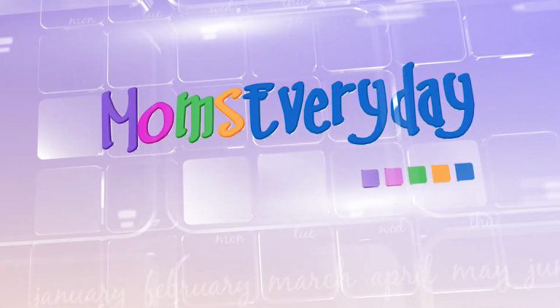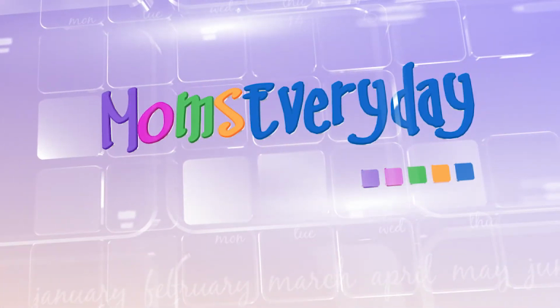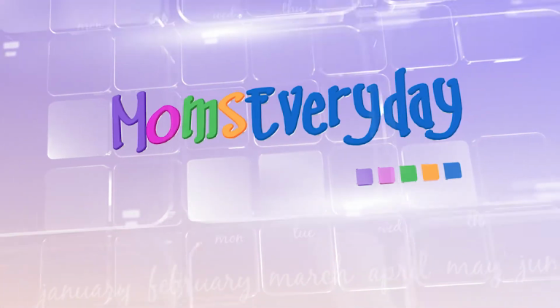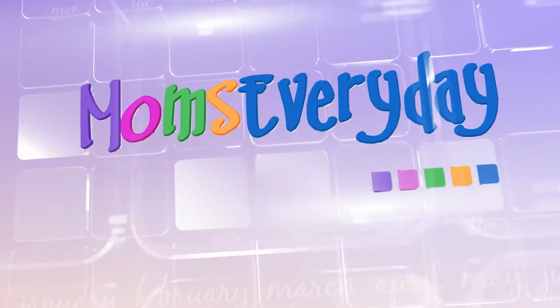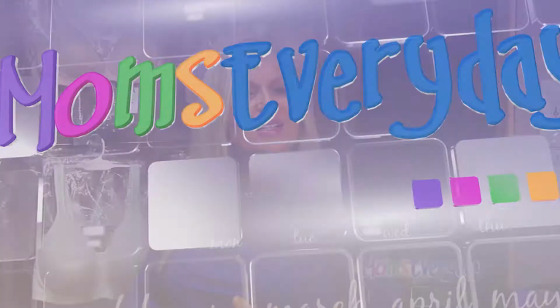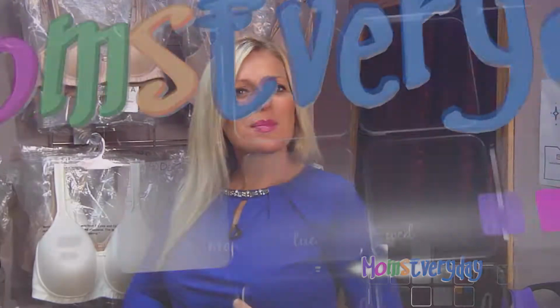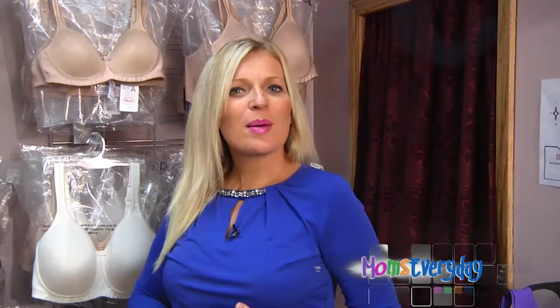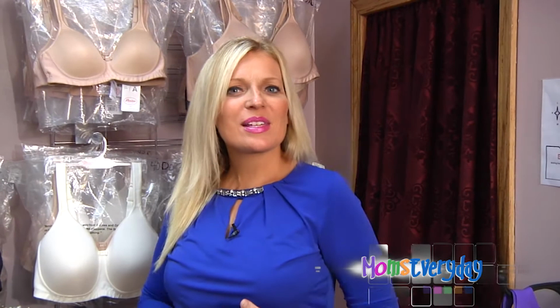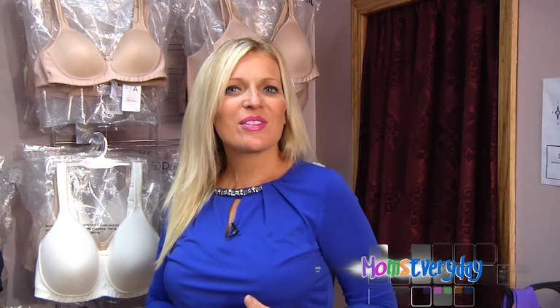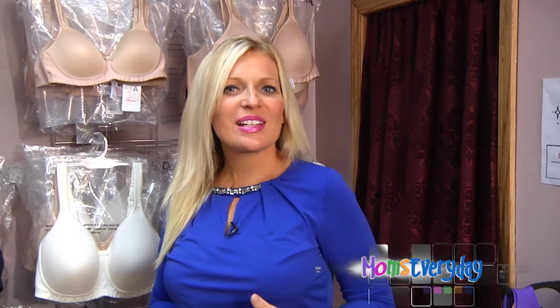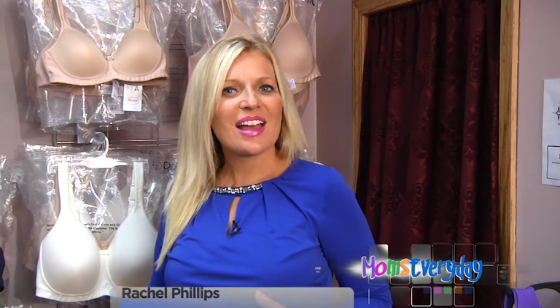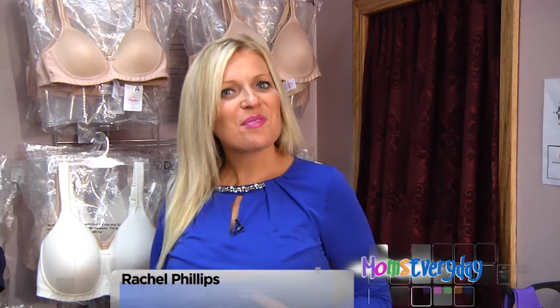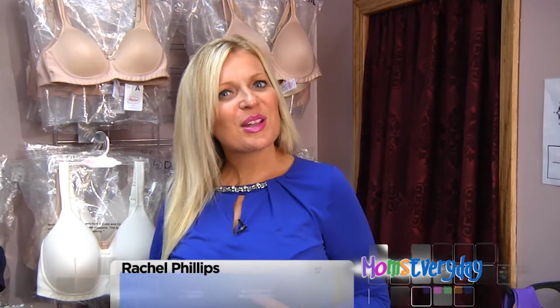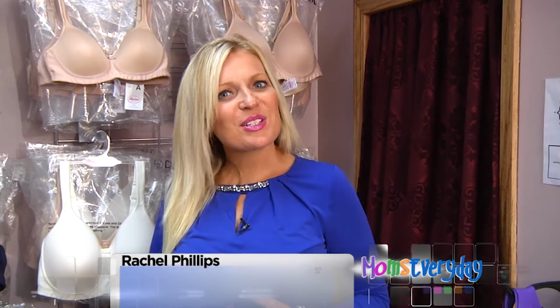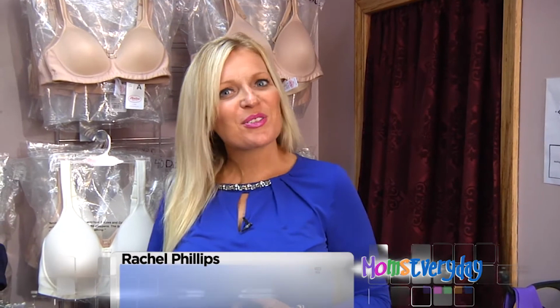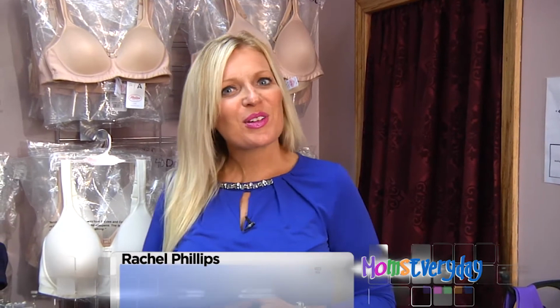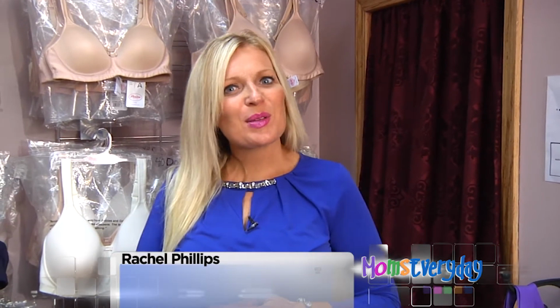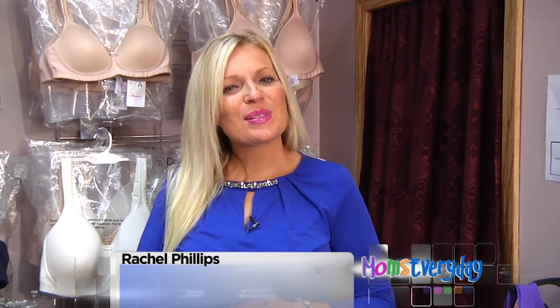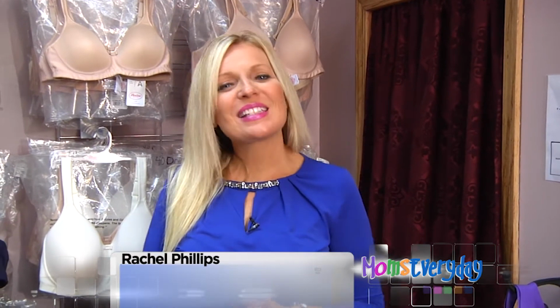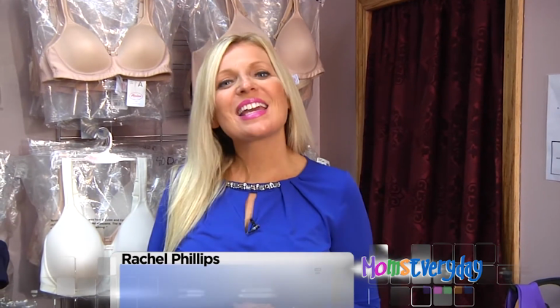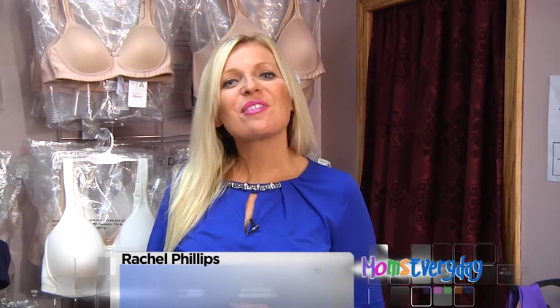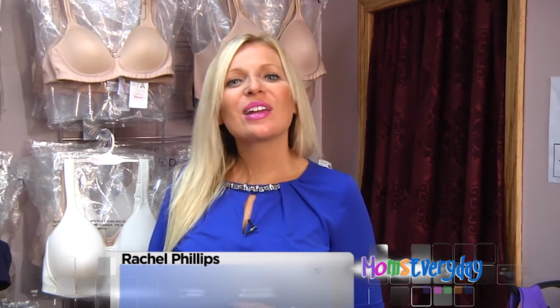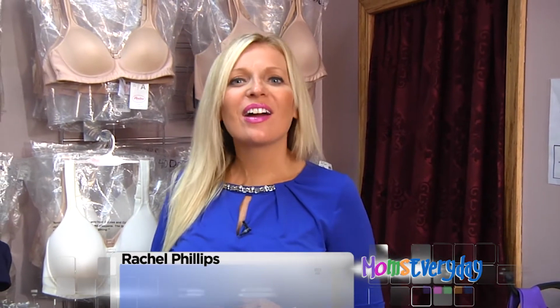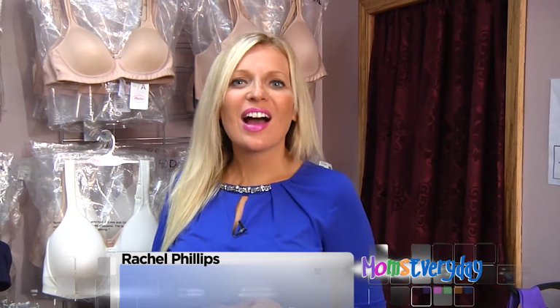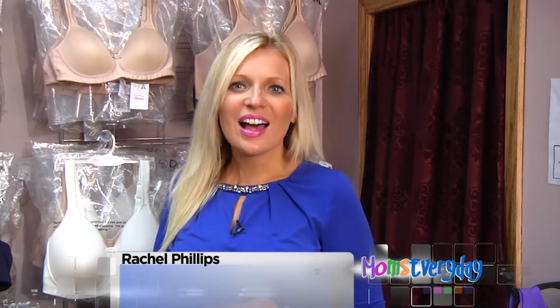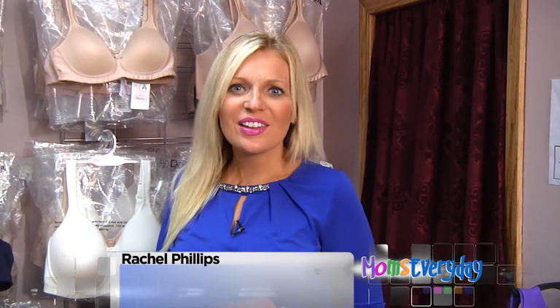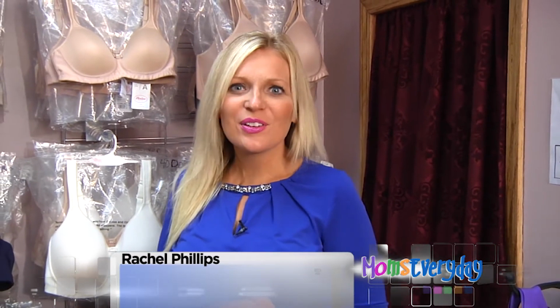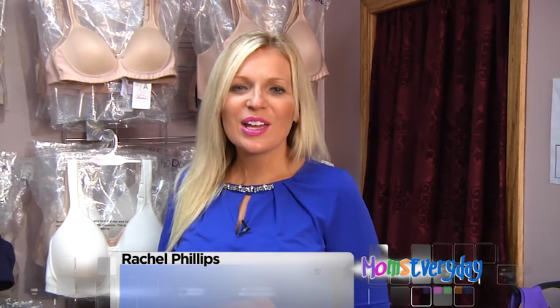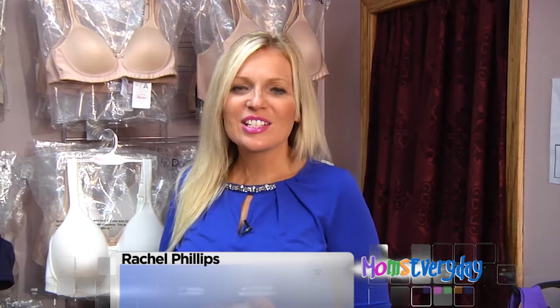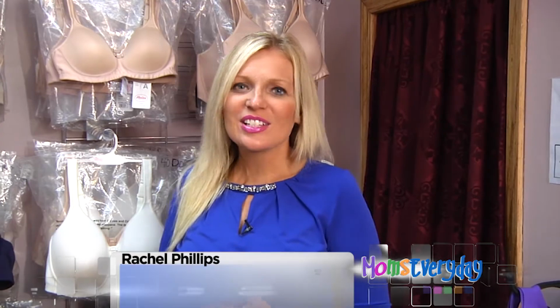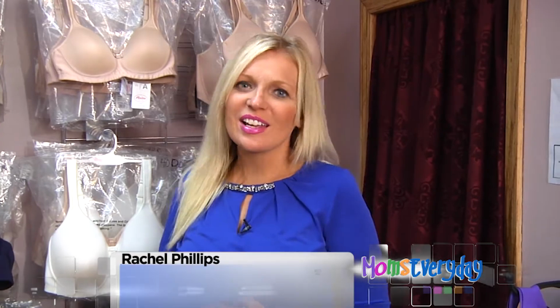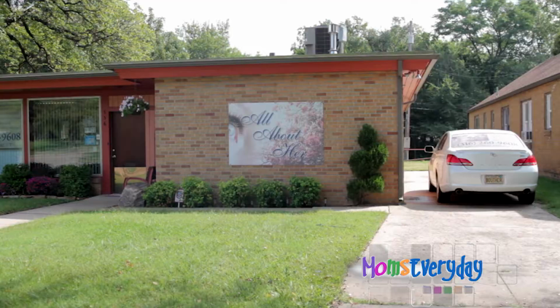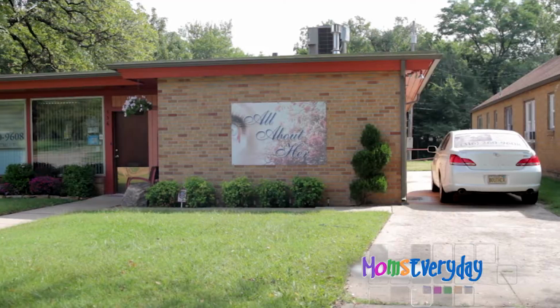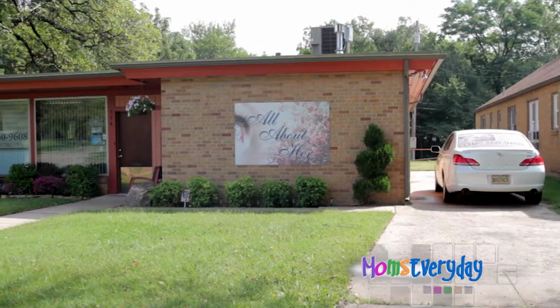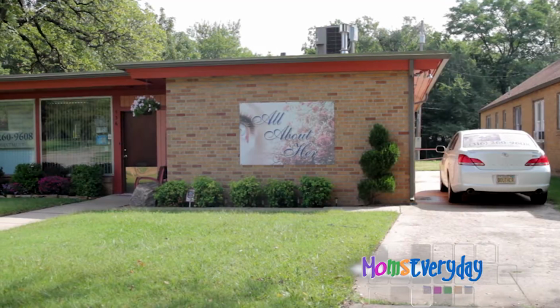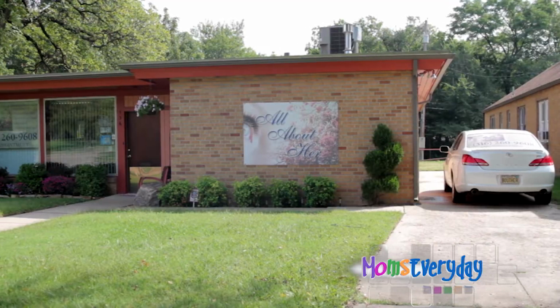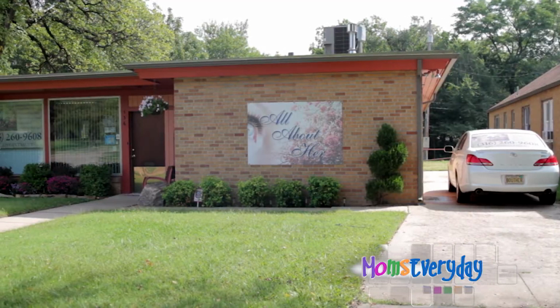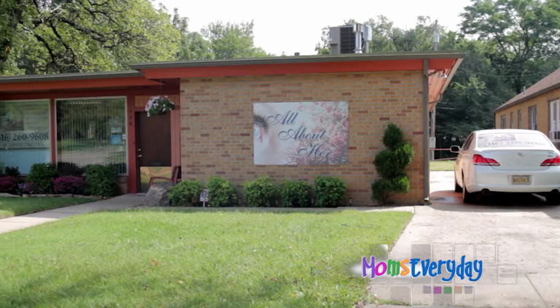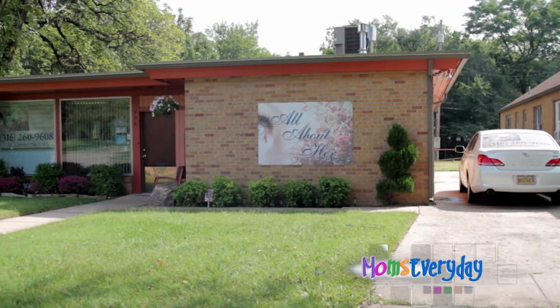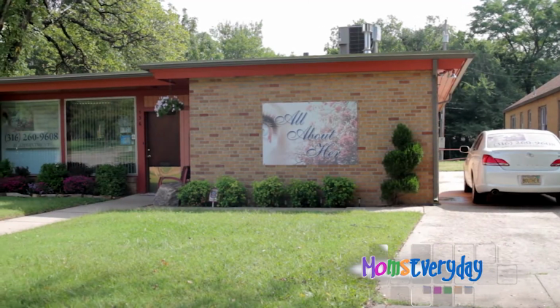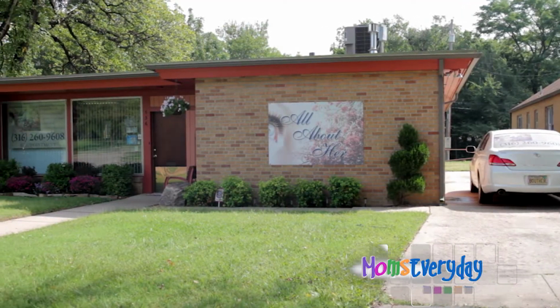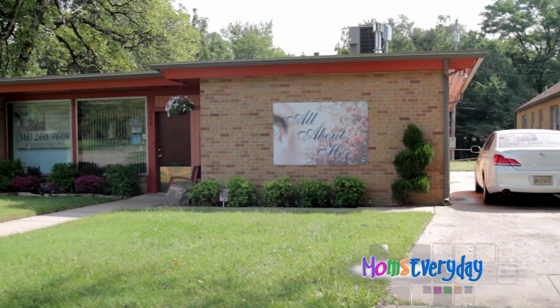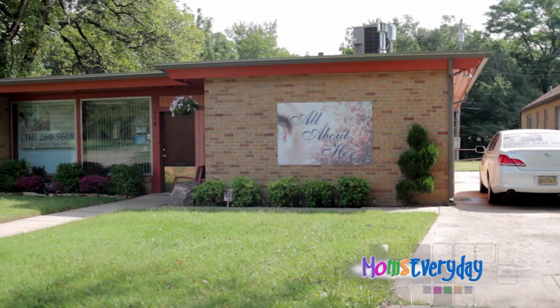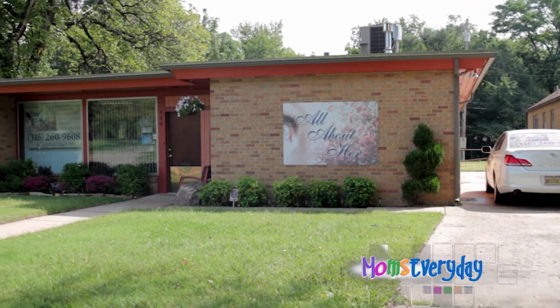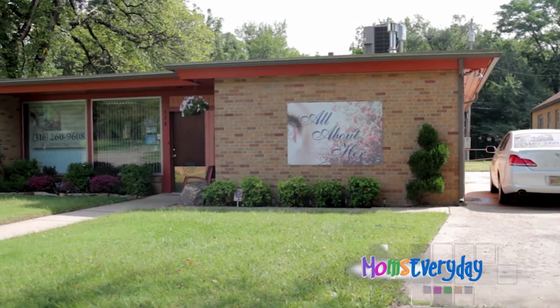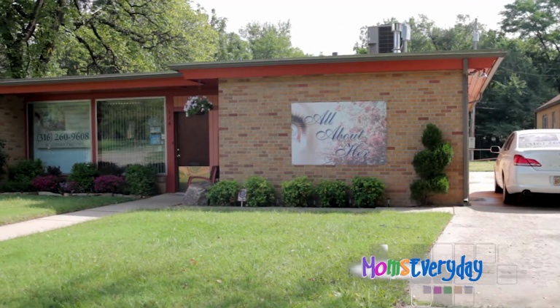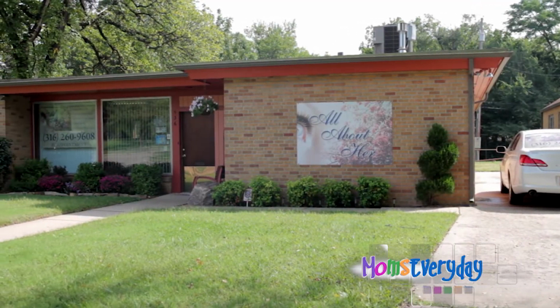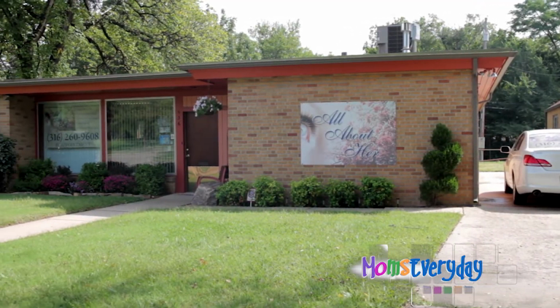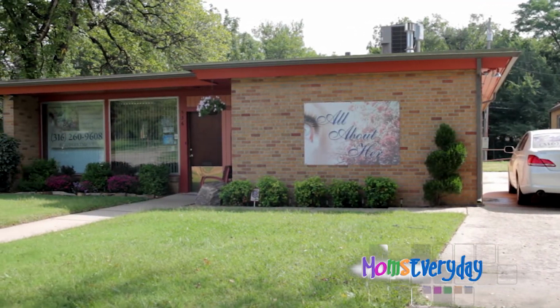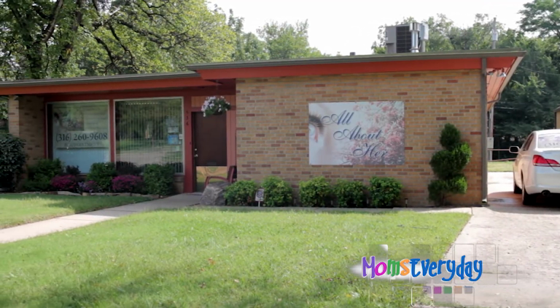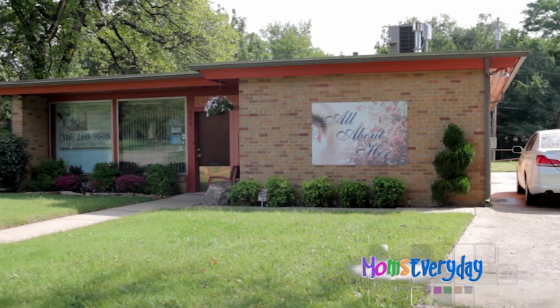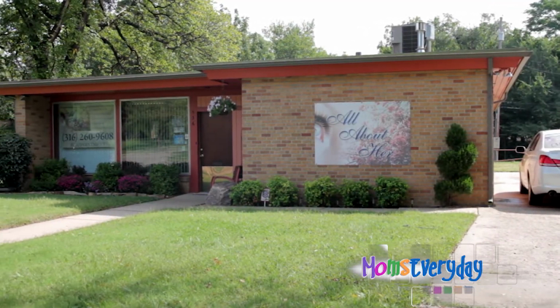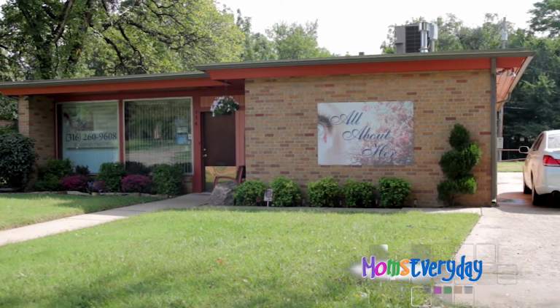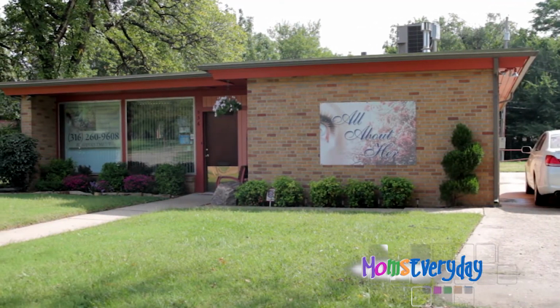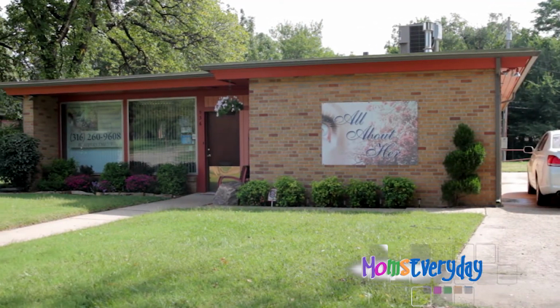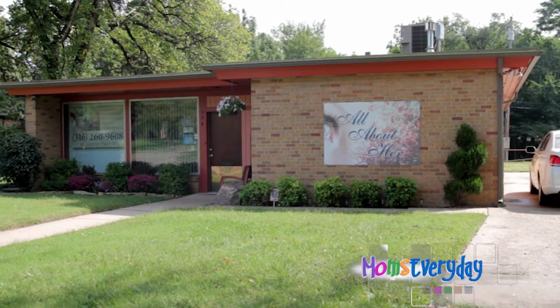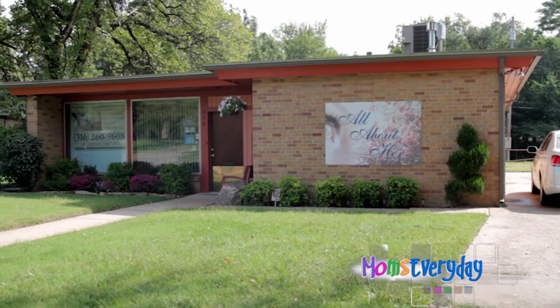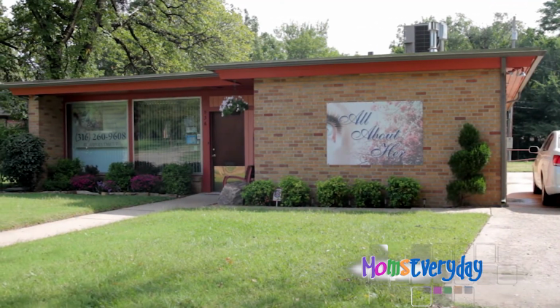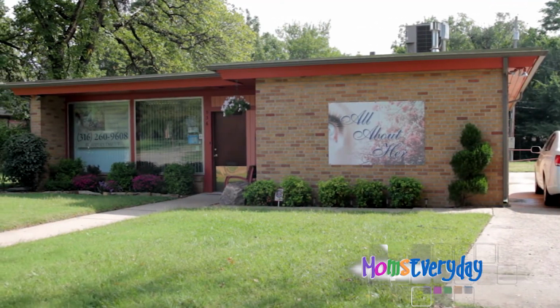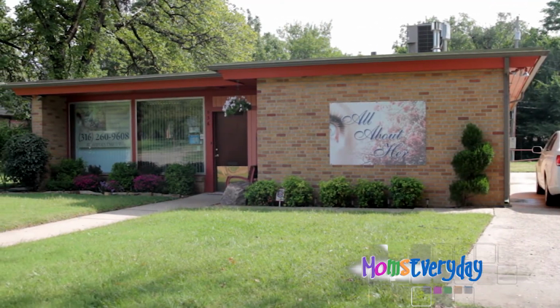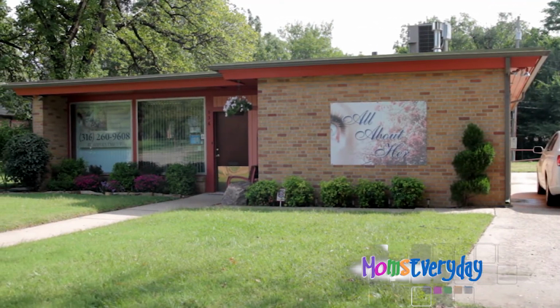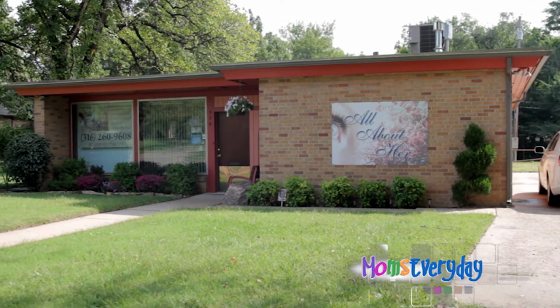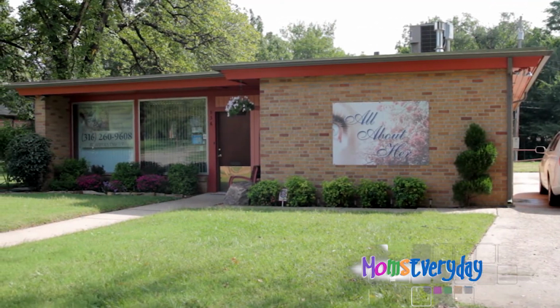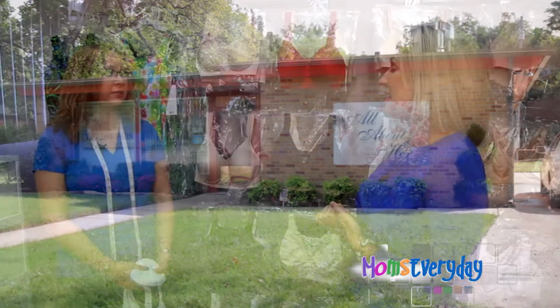Welcome back to Moms Everyday. I'm Rachel Phillips. Today we are on location at All About Her with the owner, Lisa. So first of all, tell us a little bit about your business.